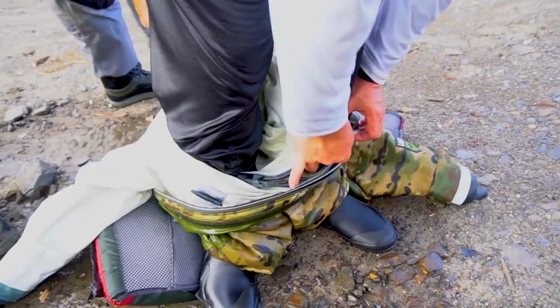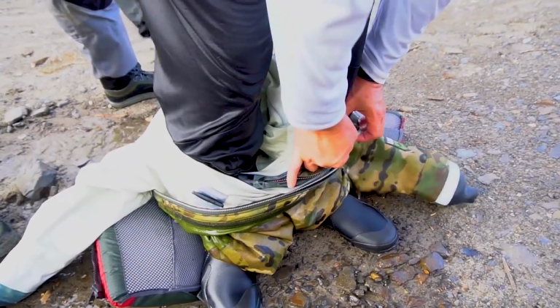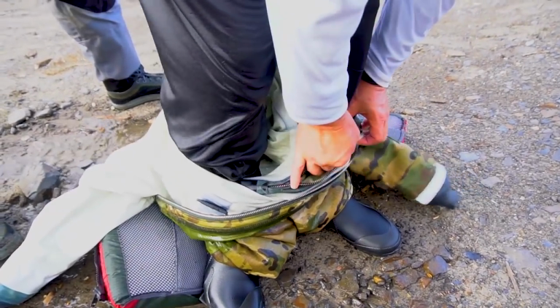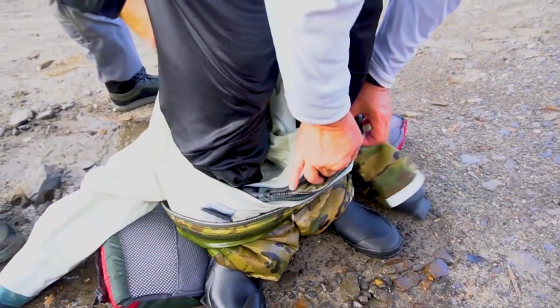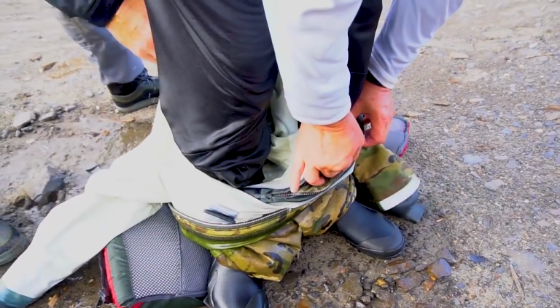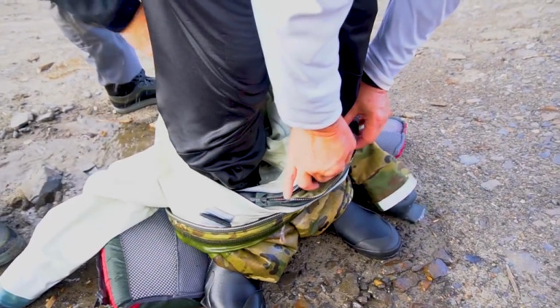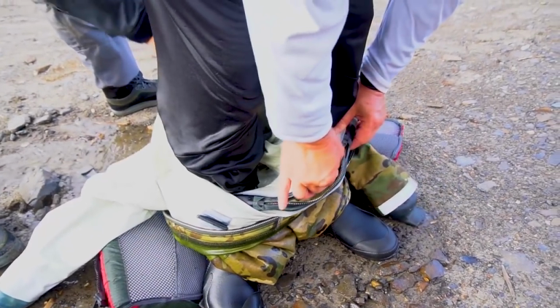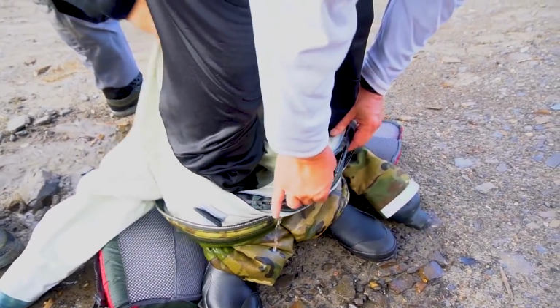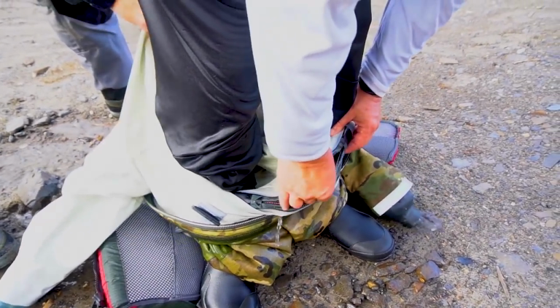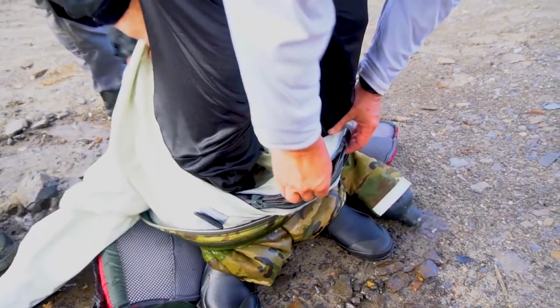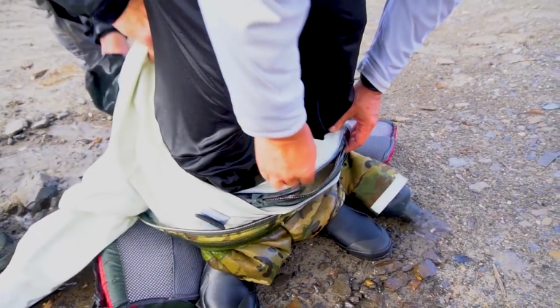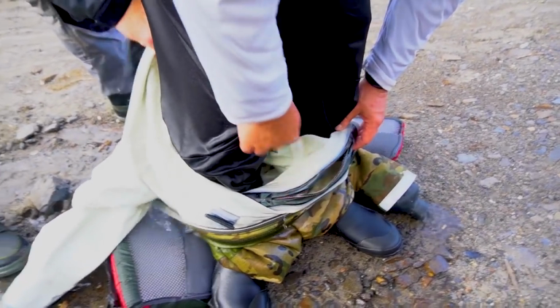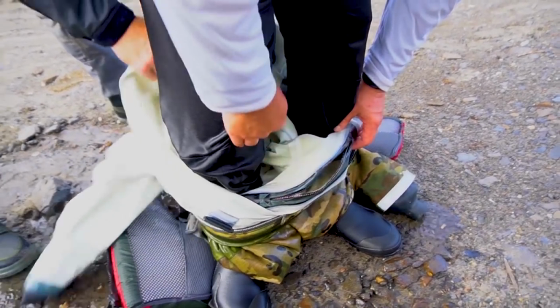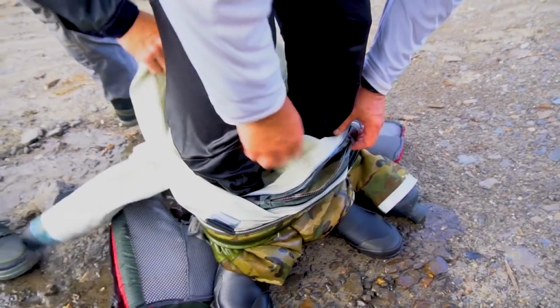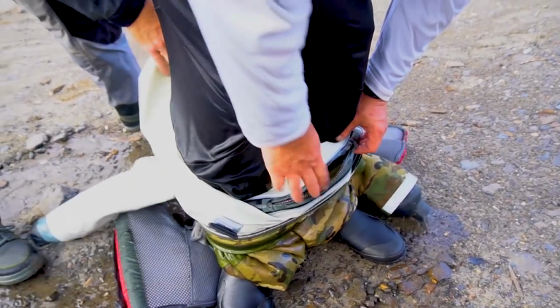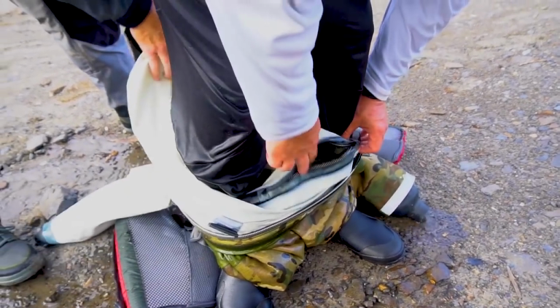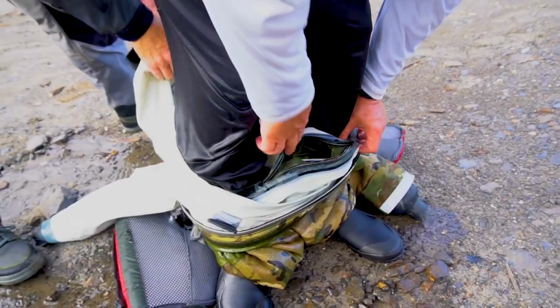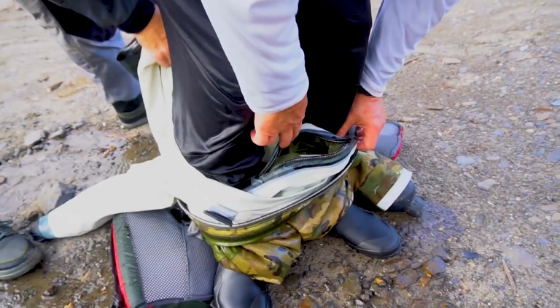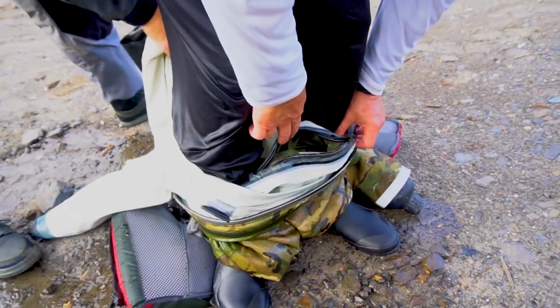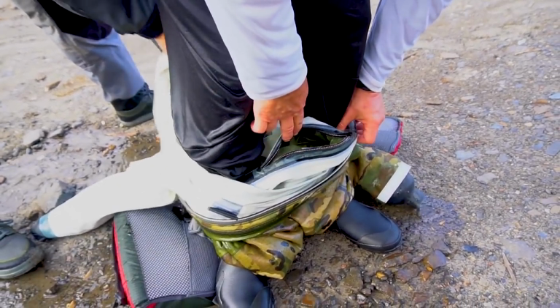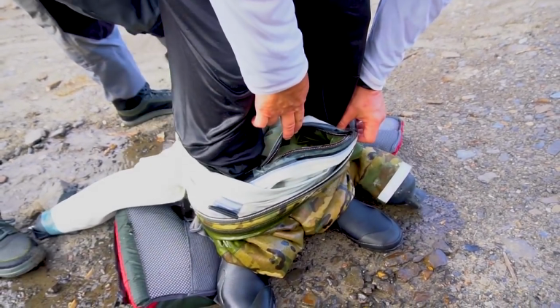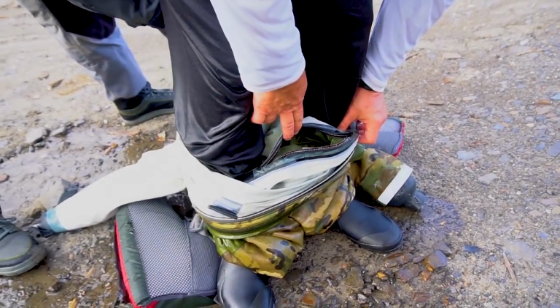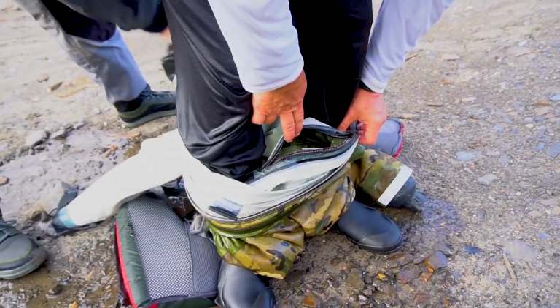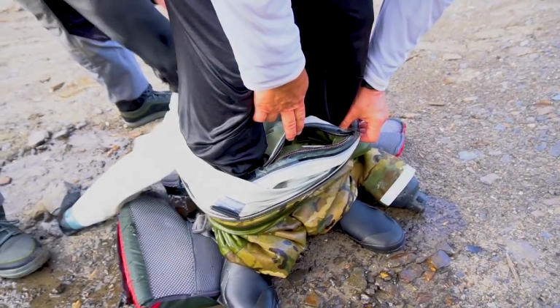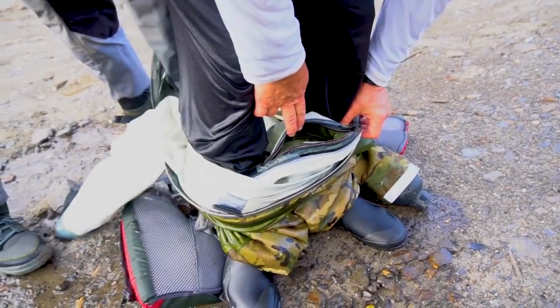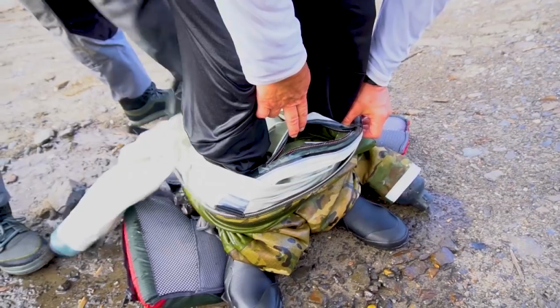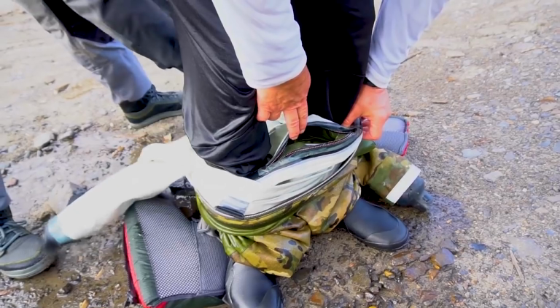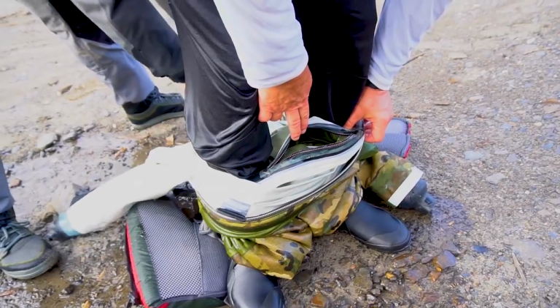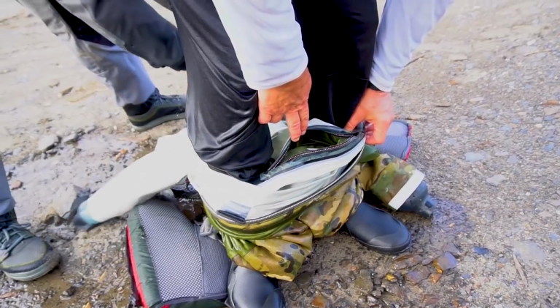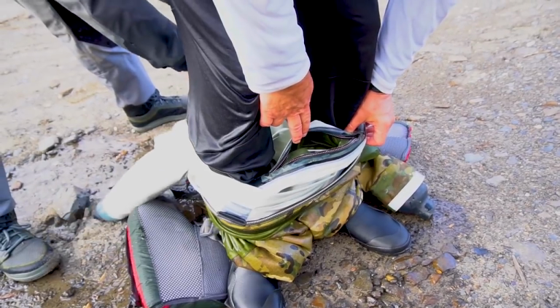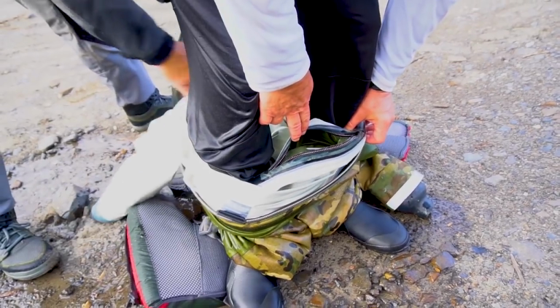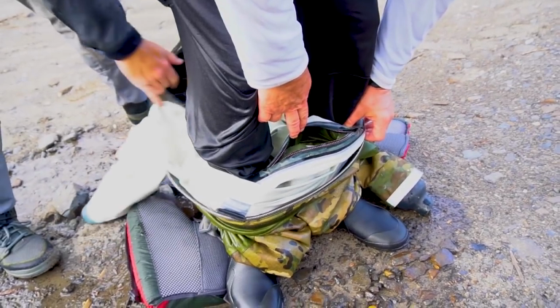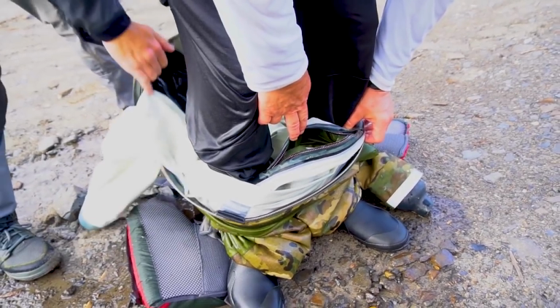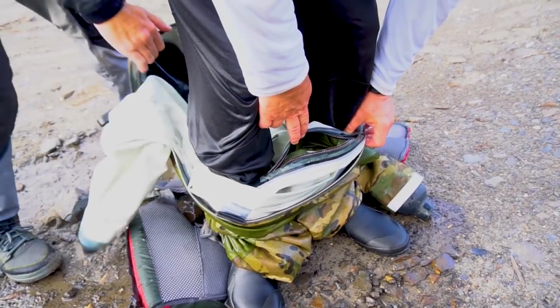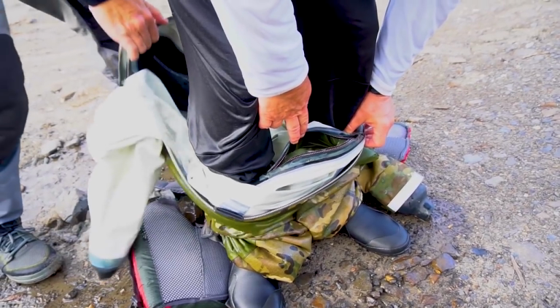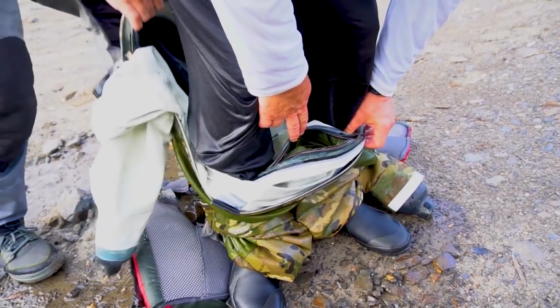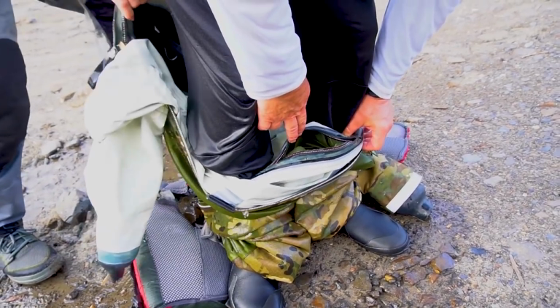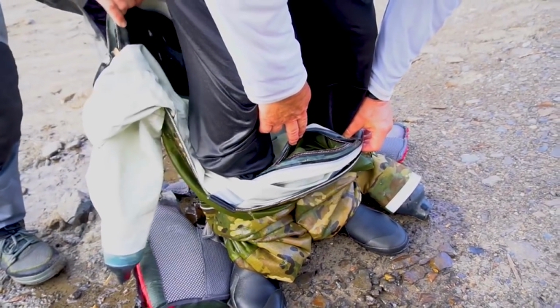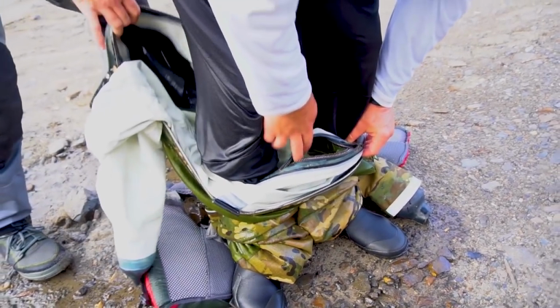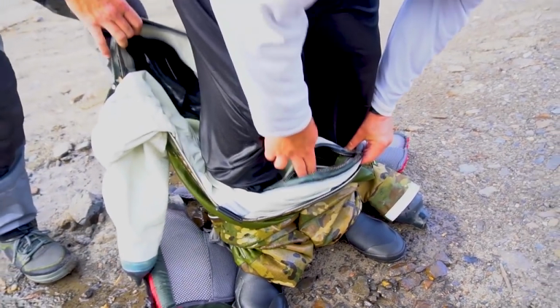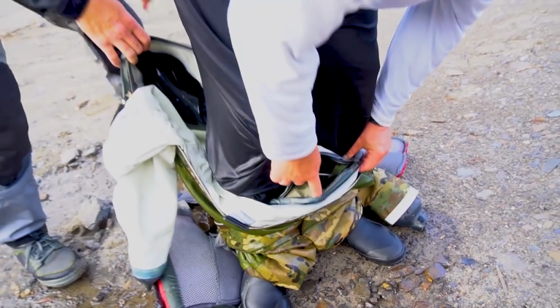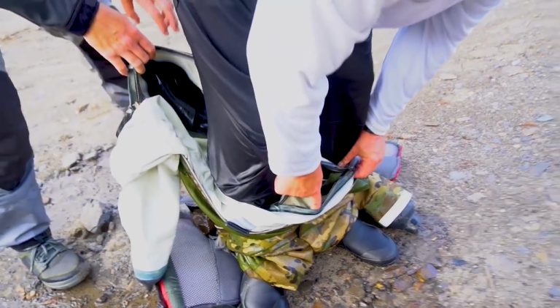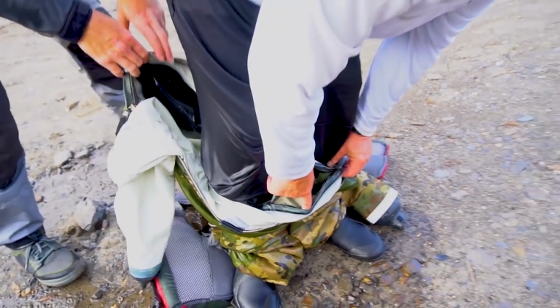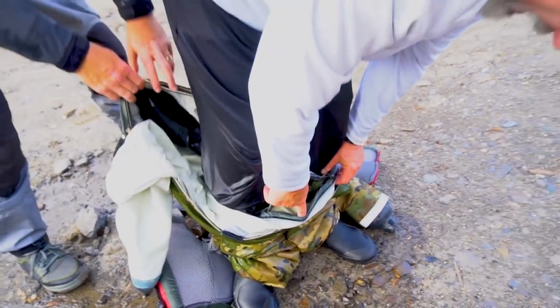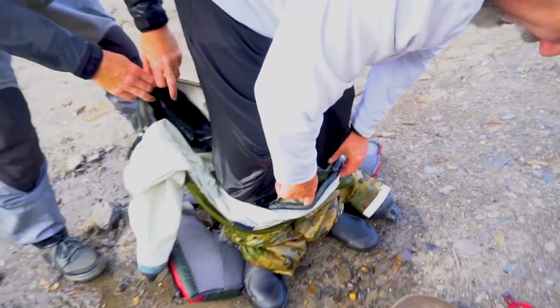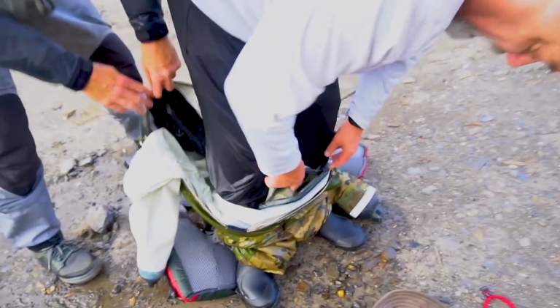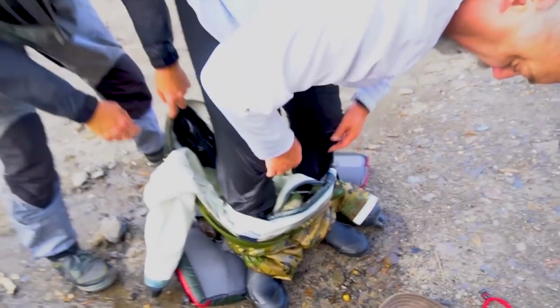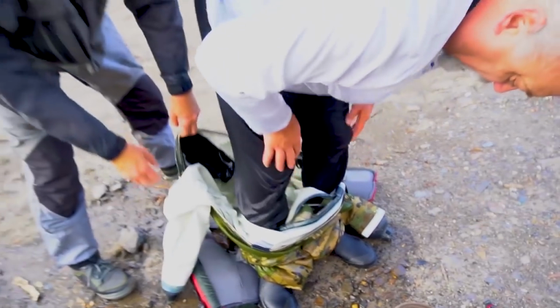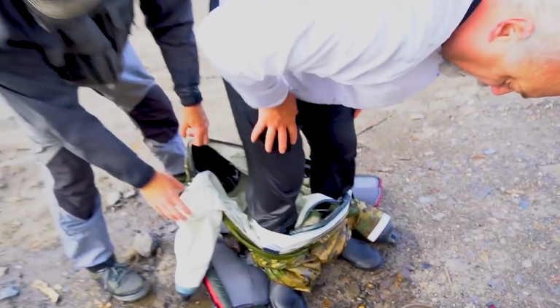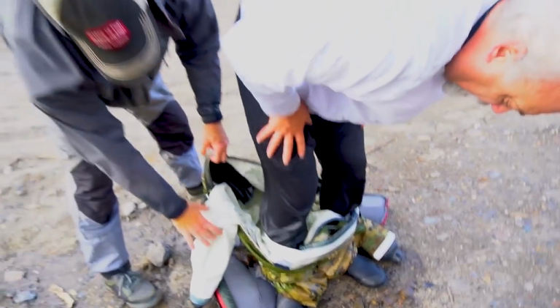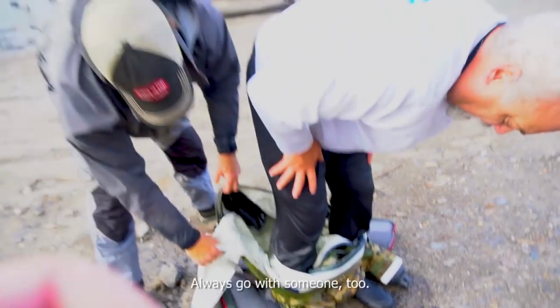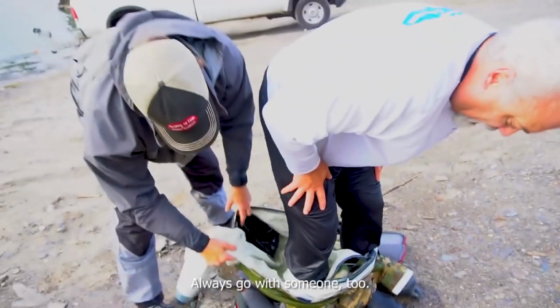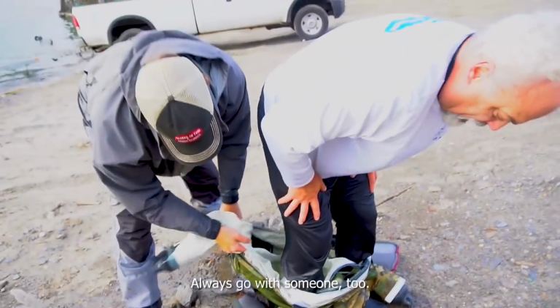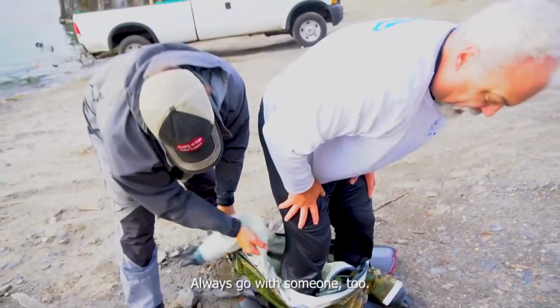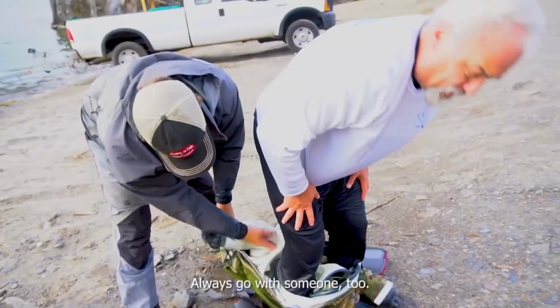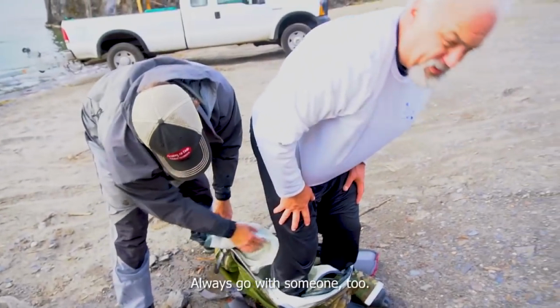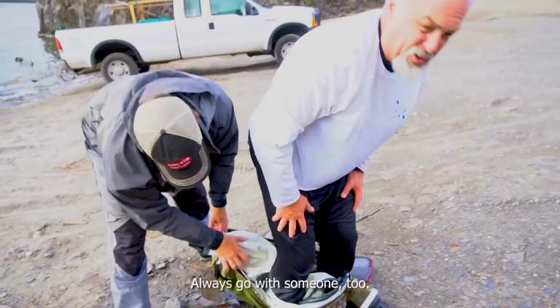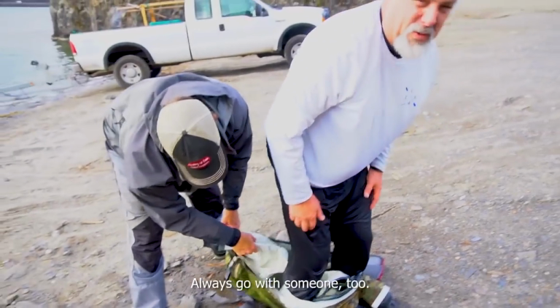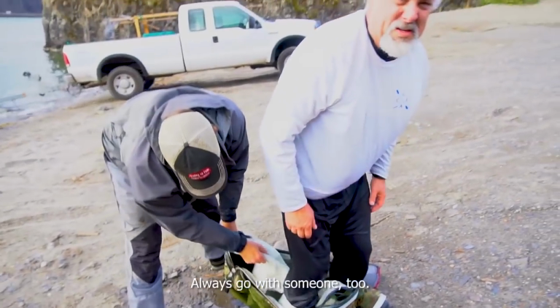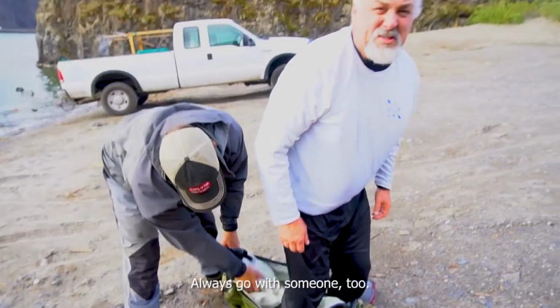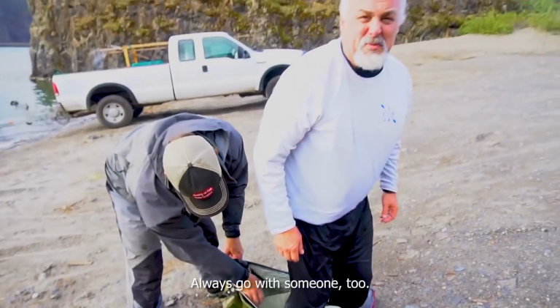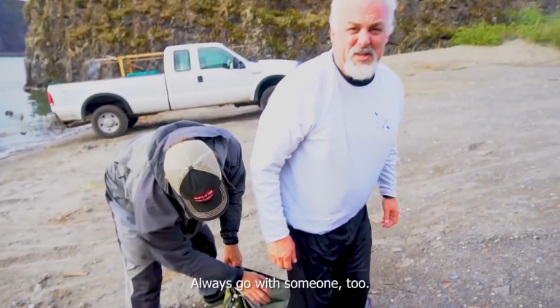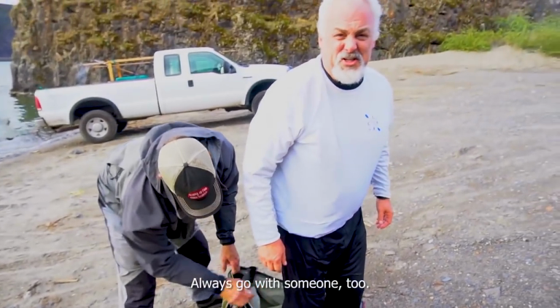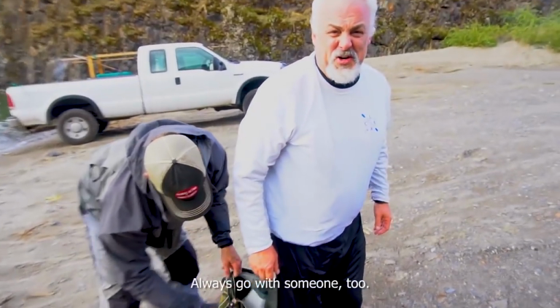Always check your fly, man — it's a good lesson, a good reminder to always double check. Always go with someone too.